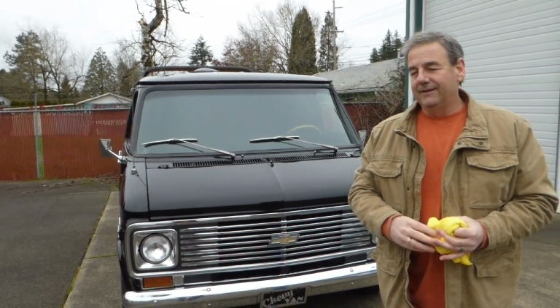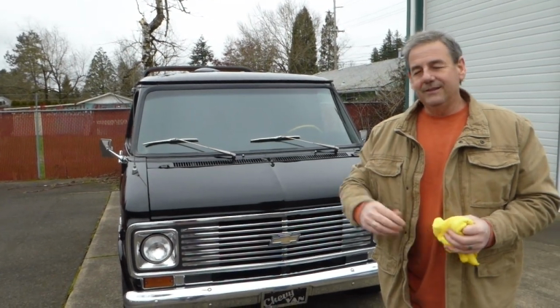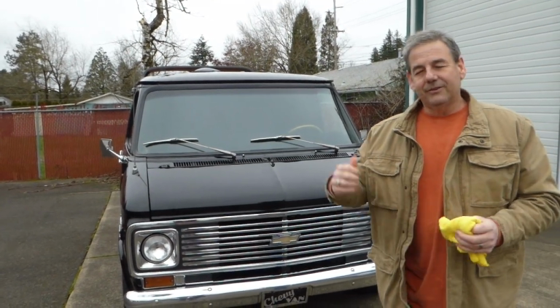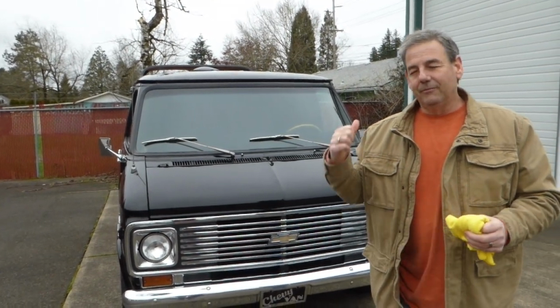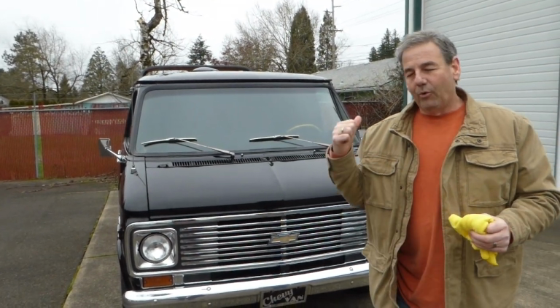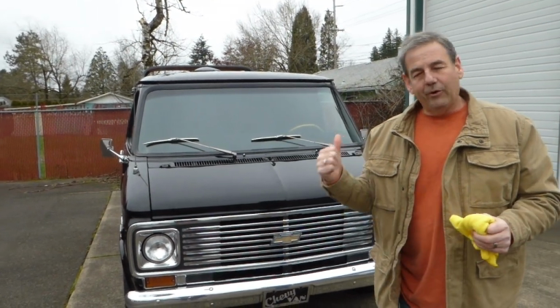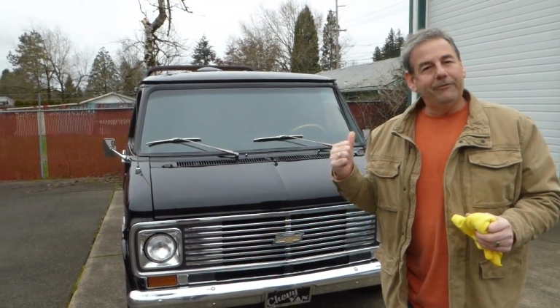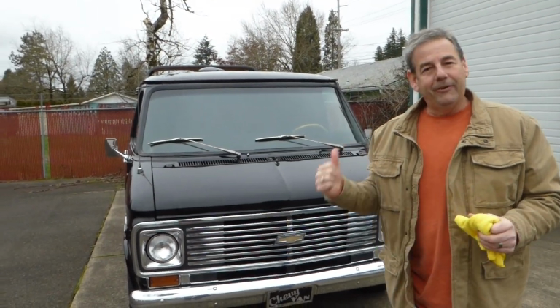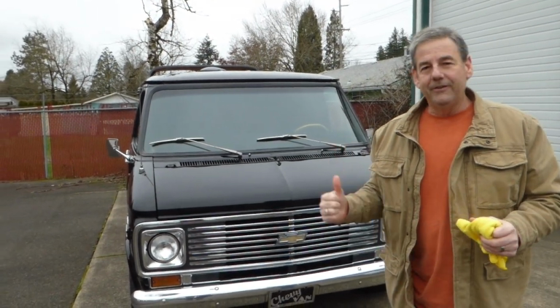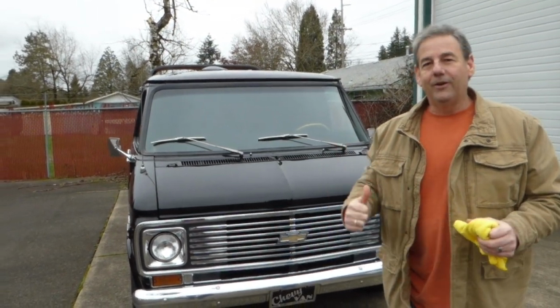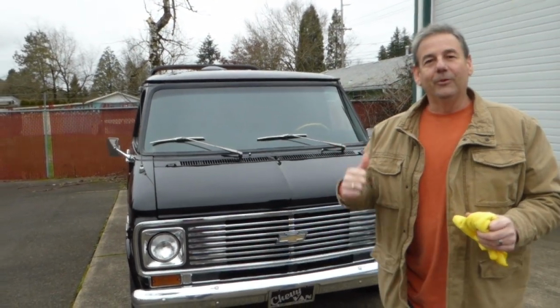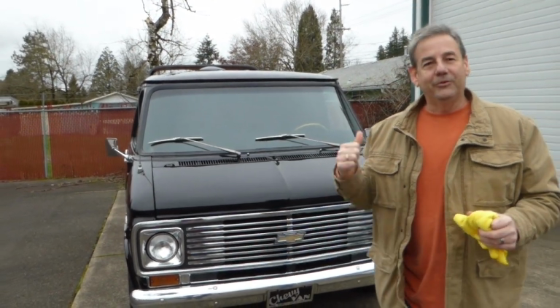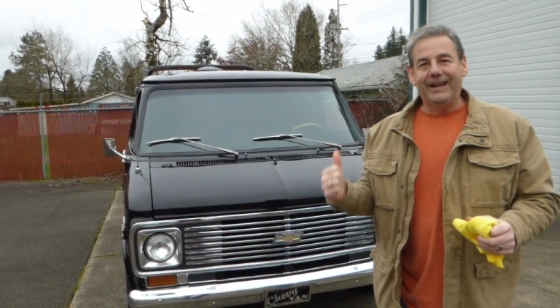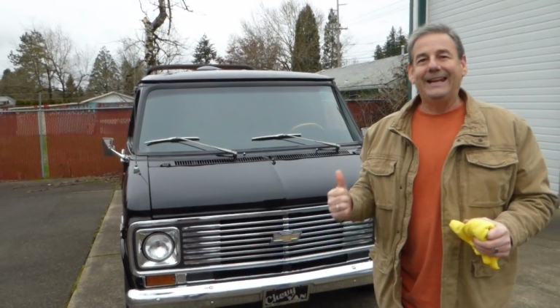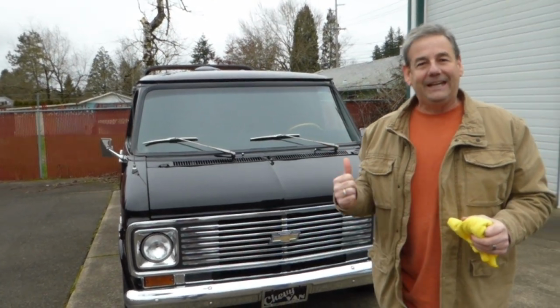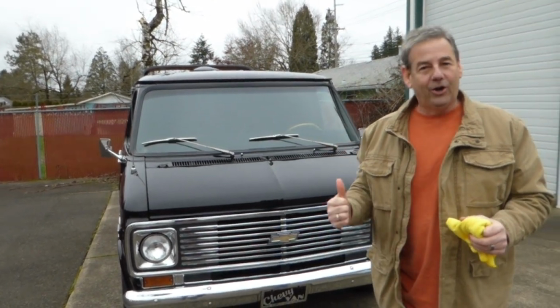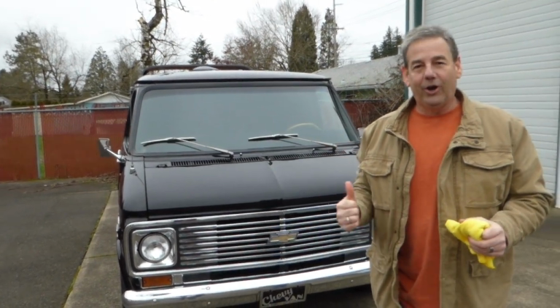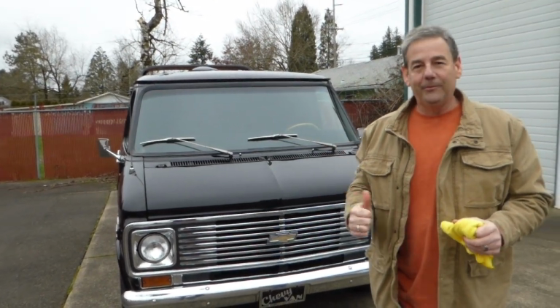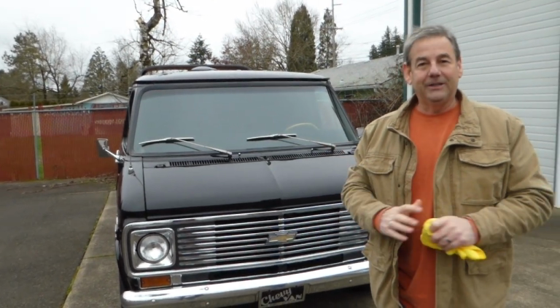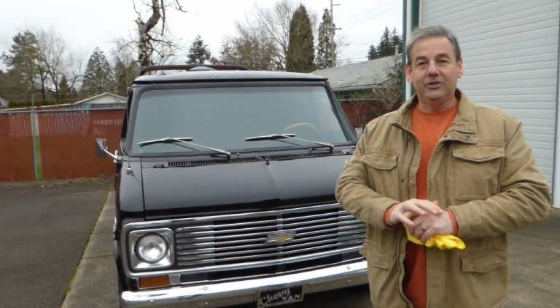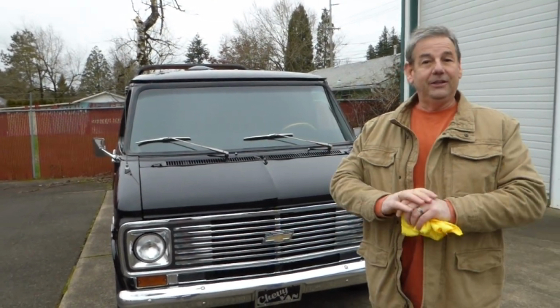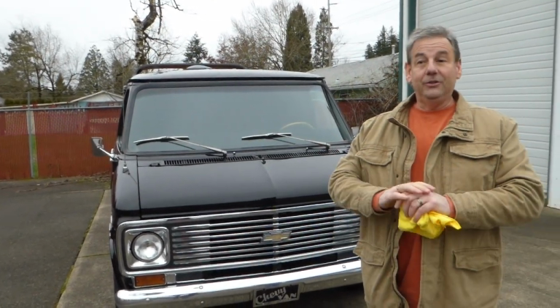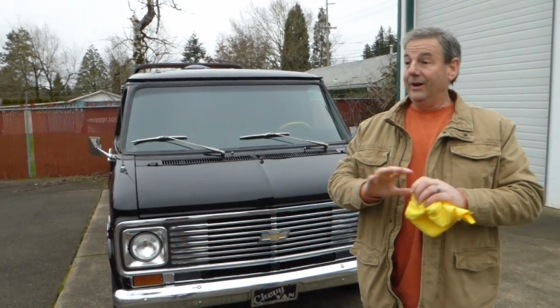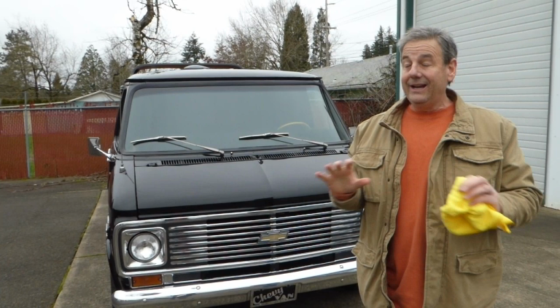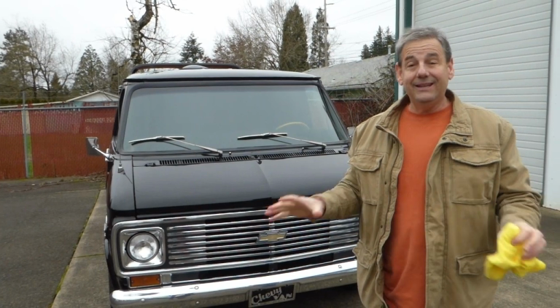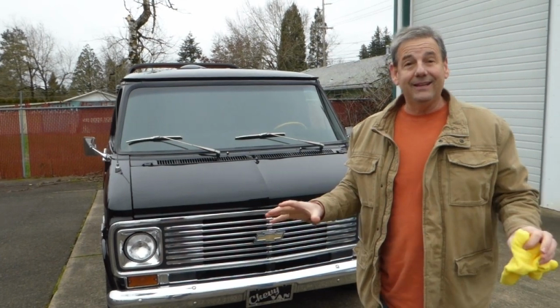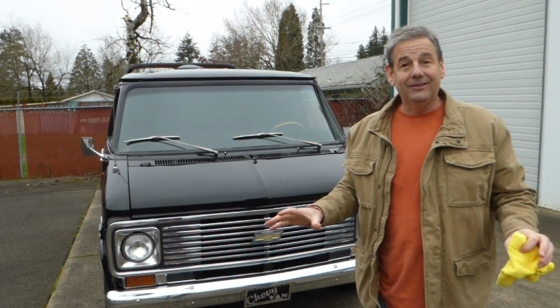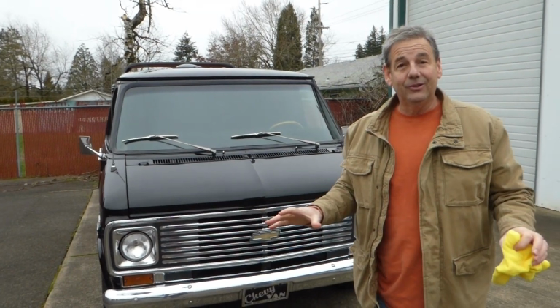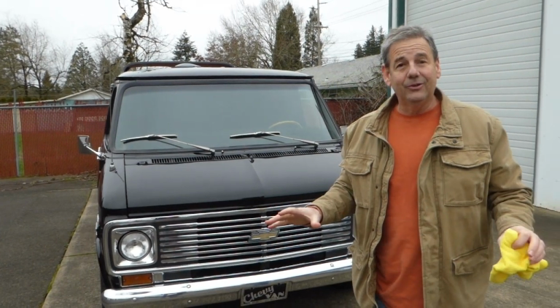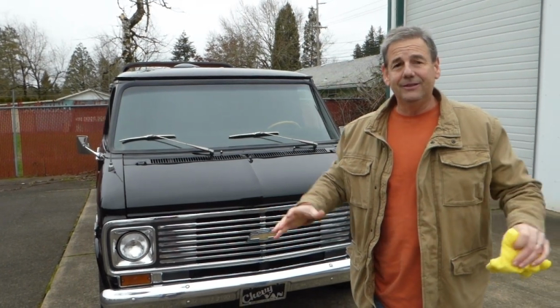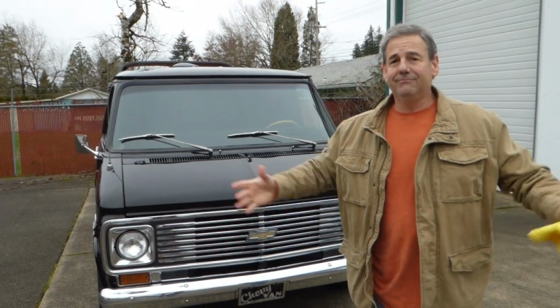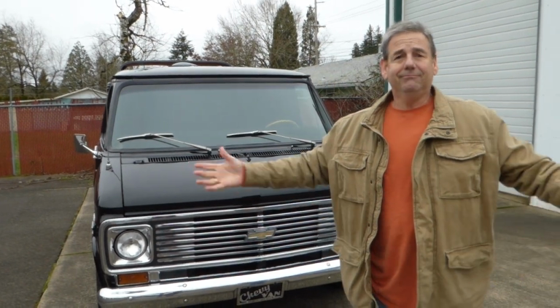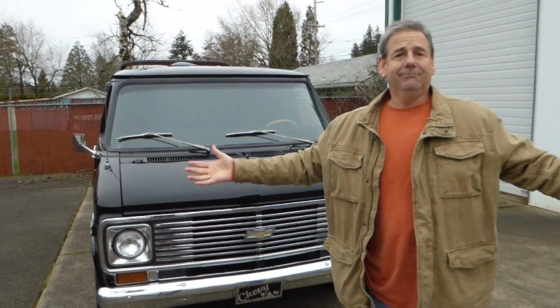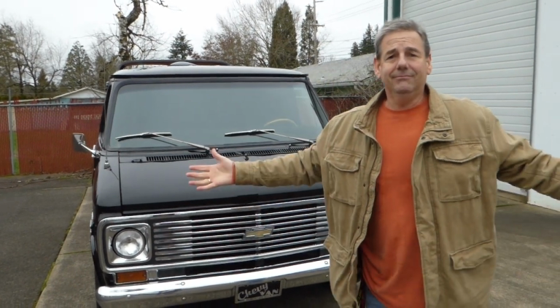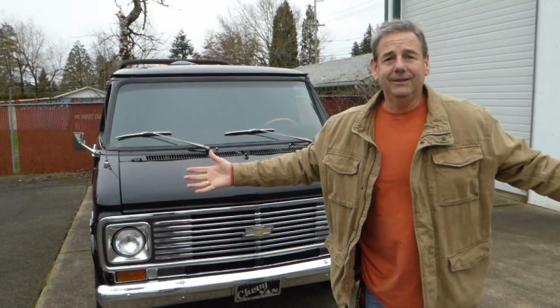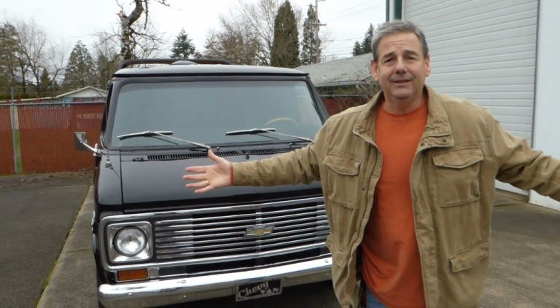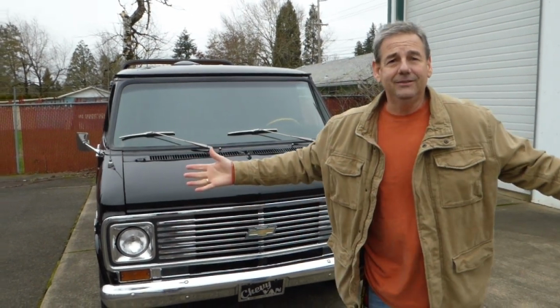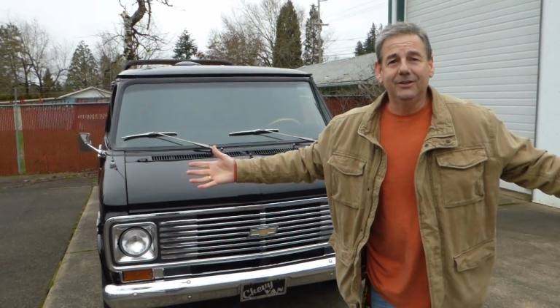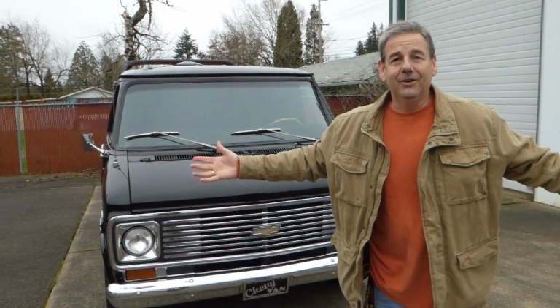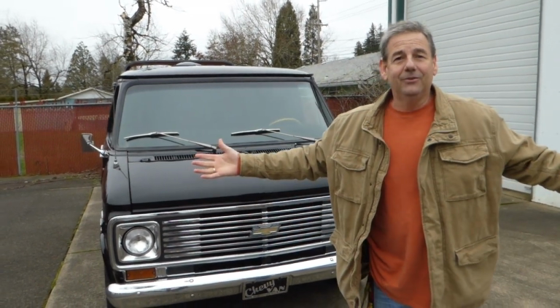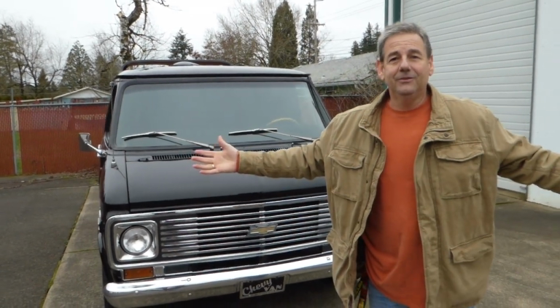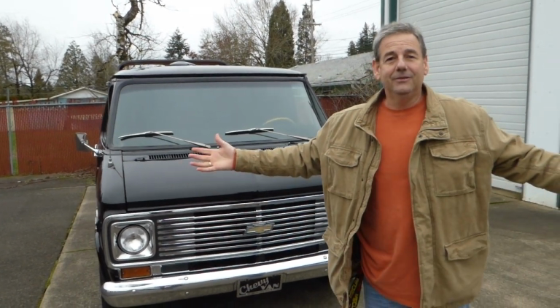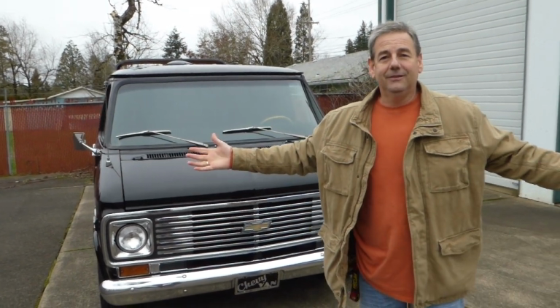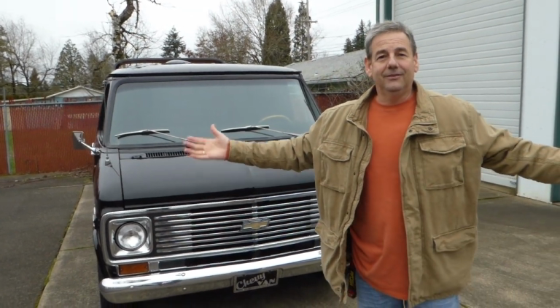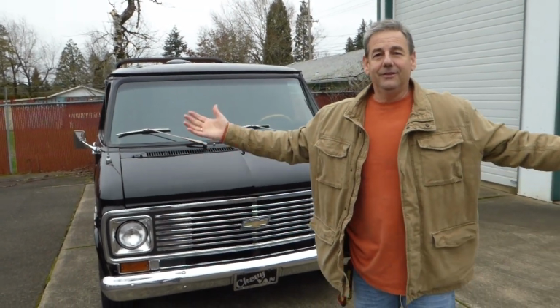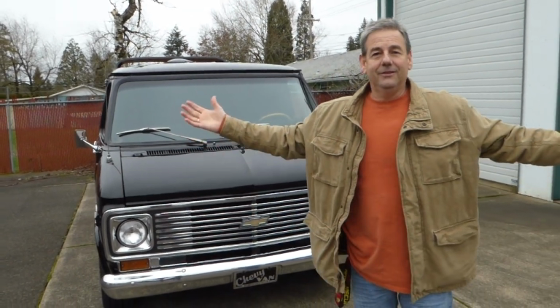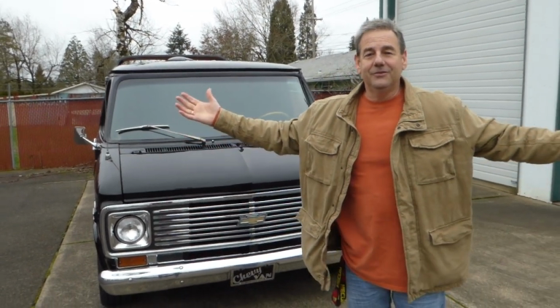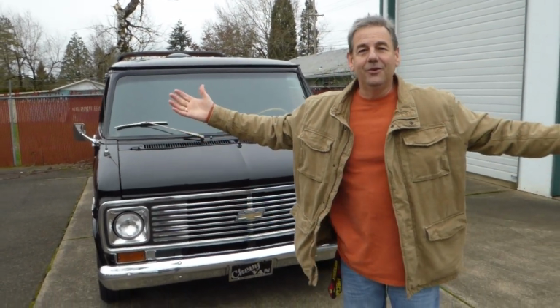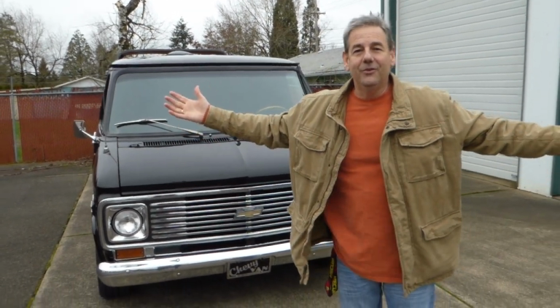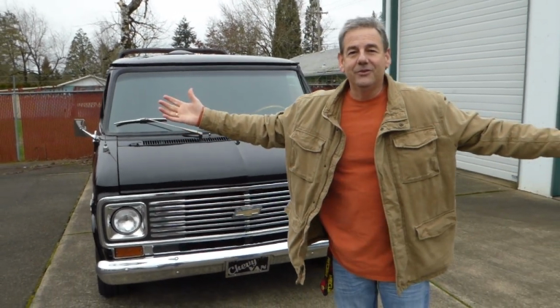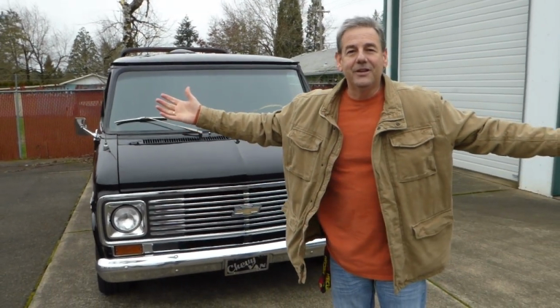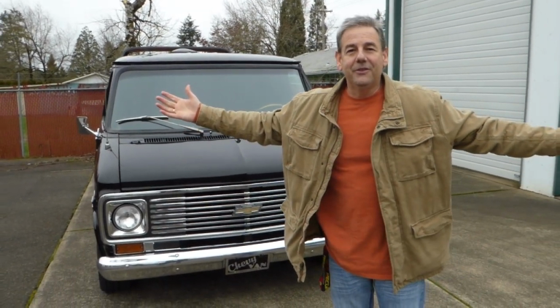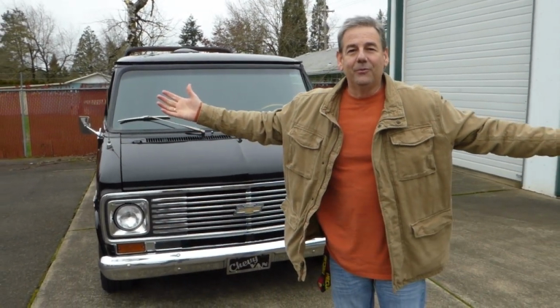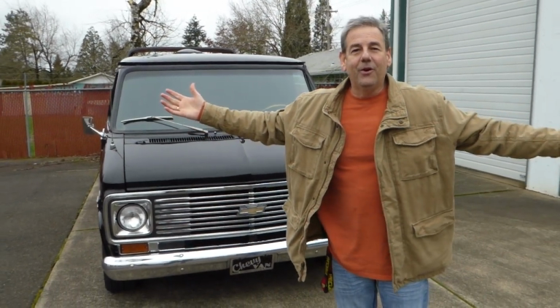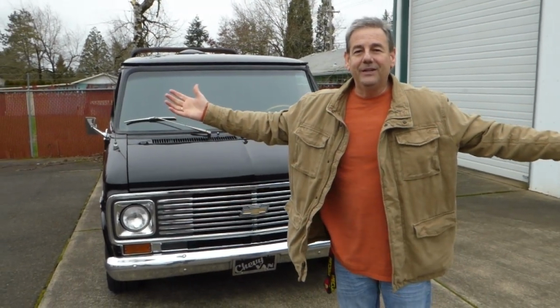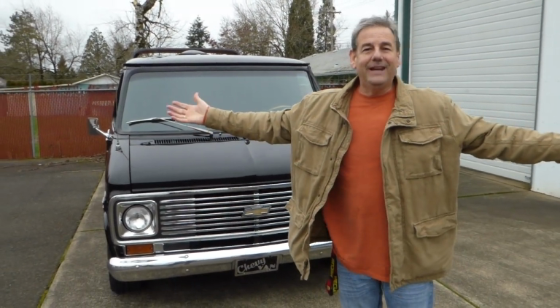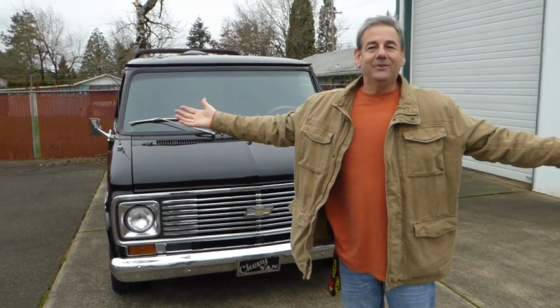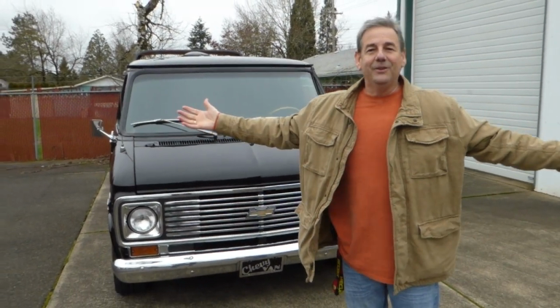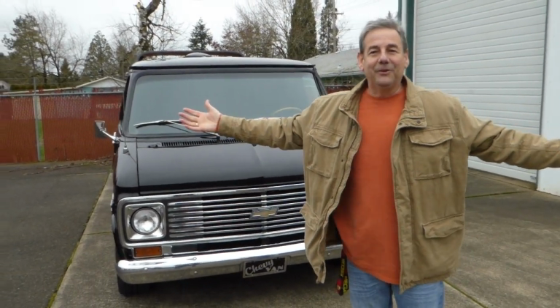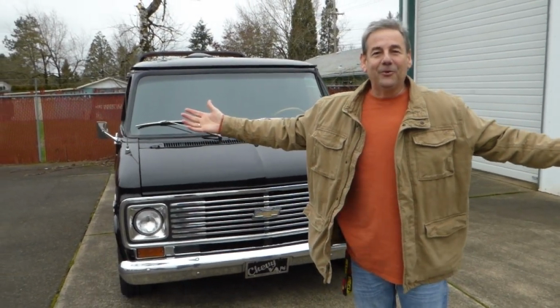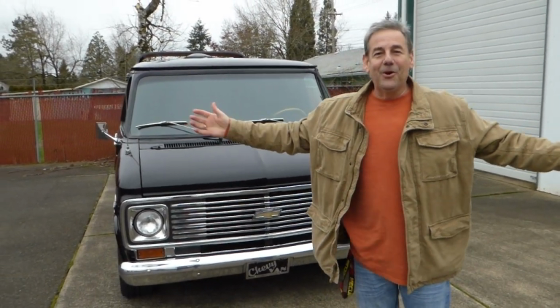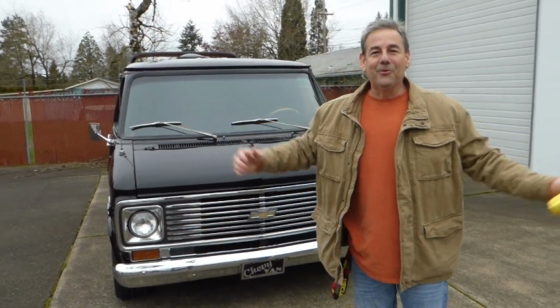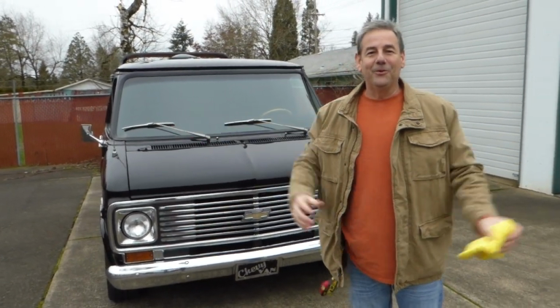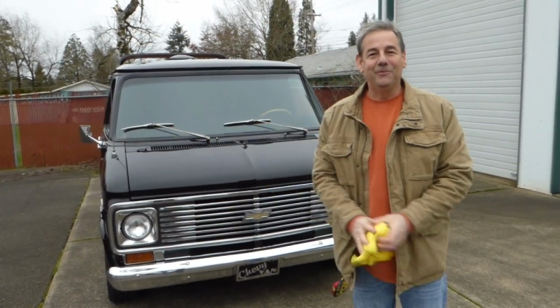These are more fun than almost any car because you can do anything to it. There's nothing wrong — you can't do anything wrong with them.